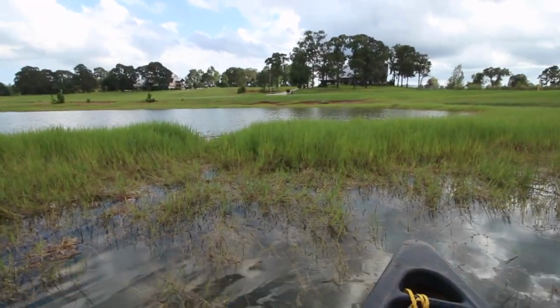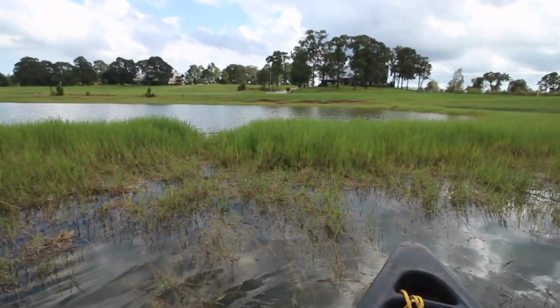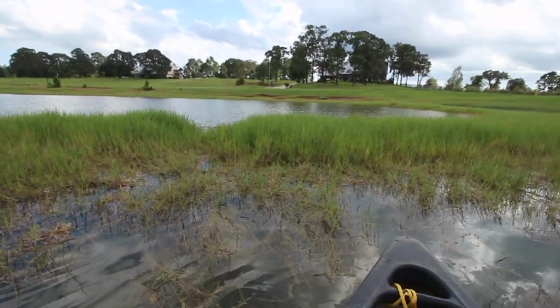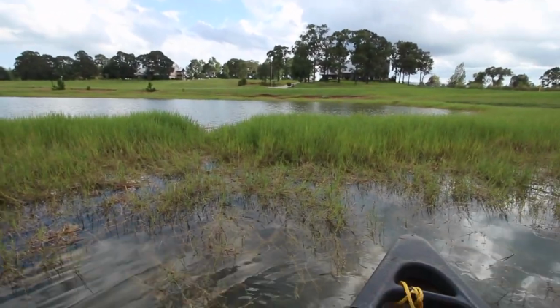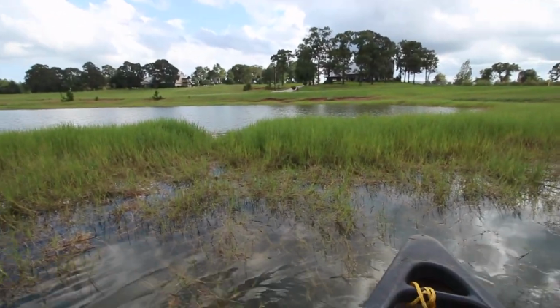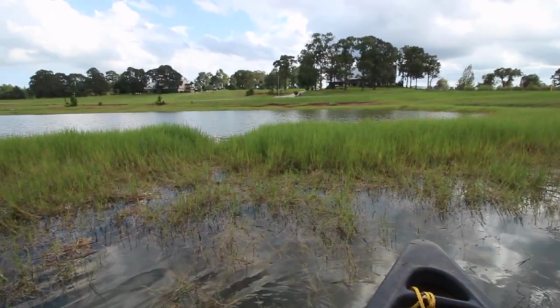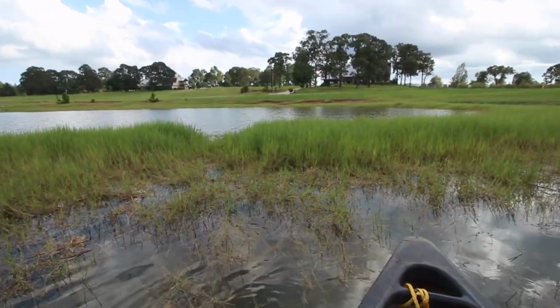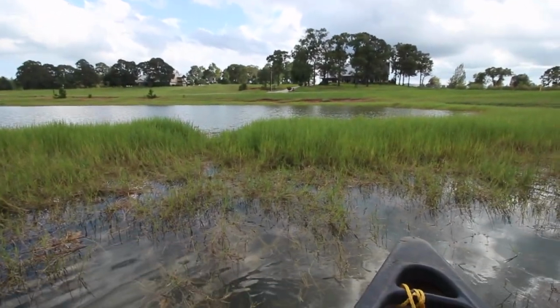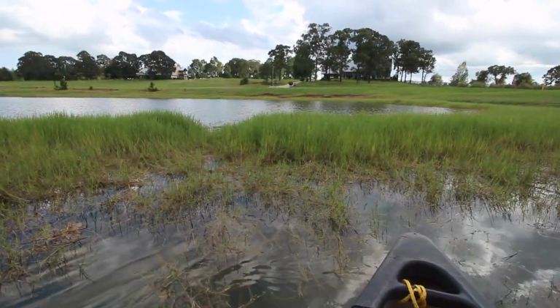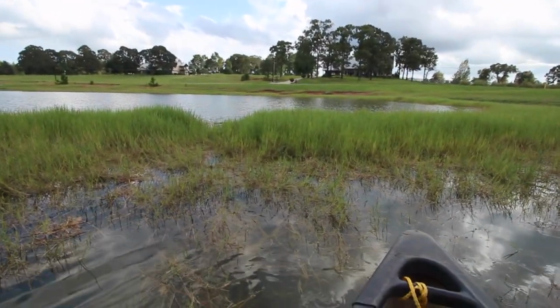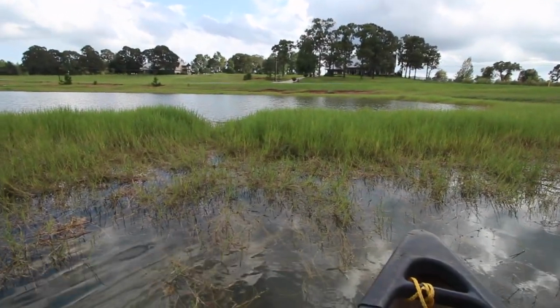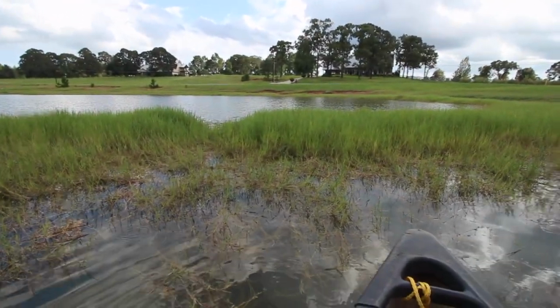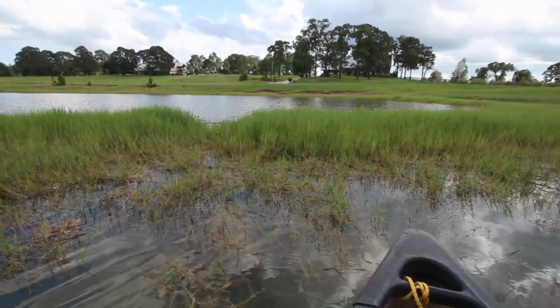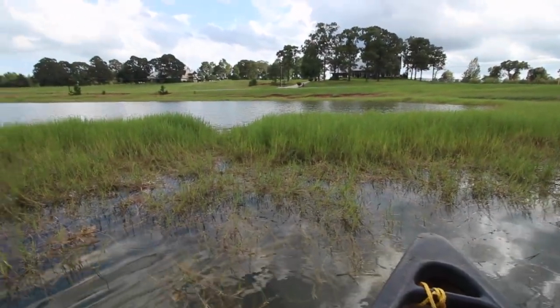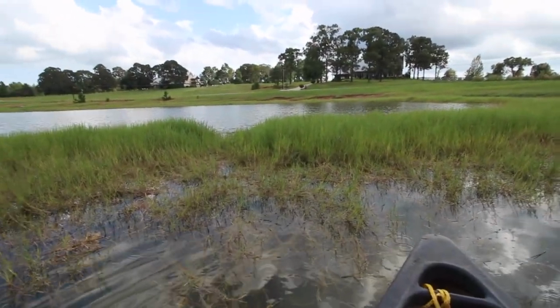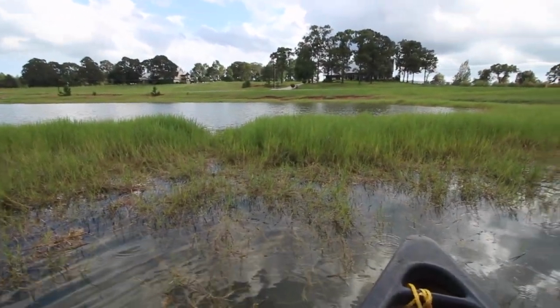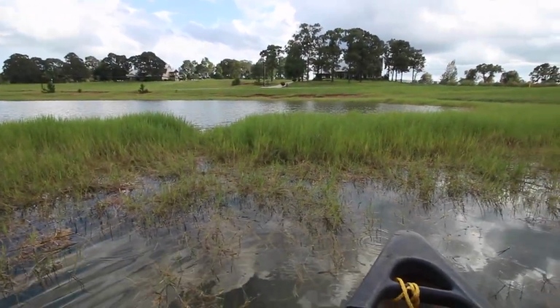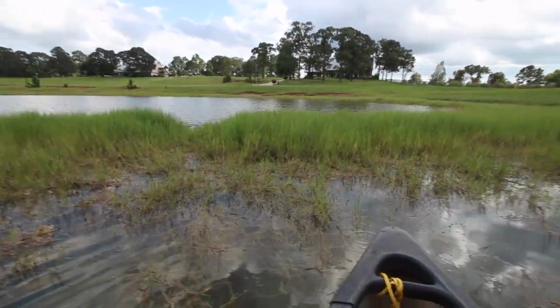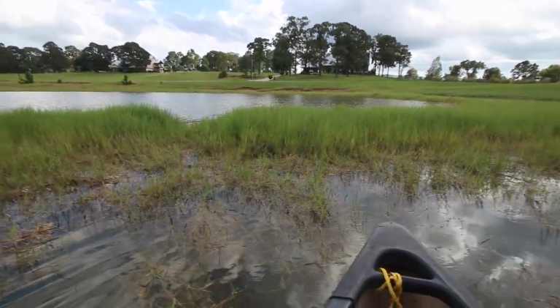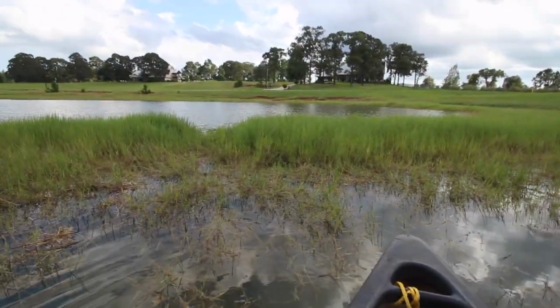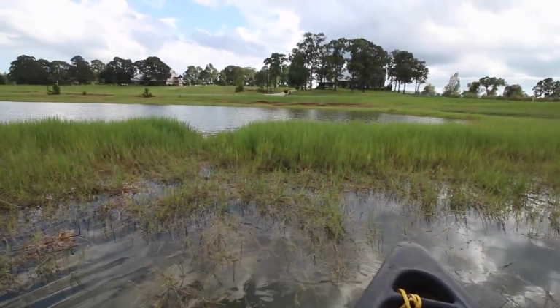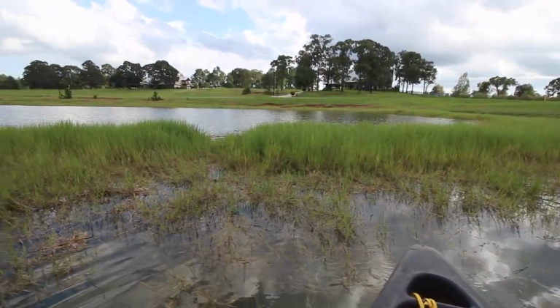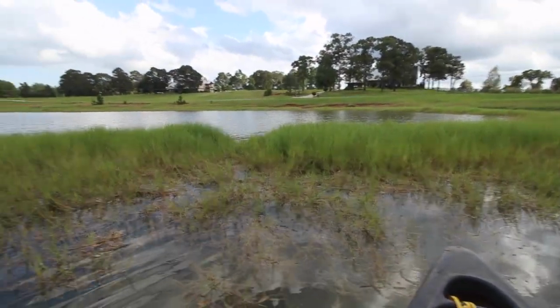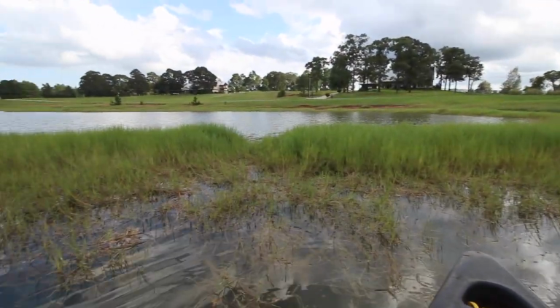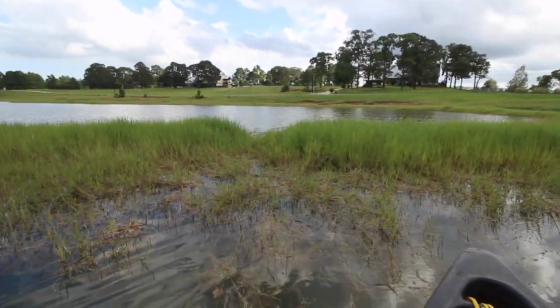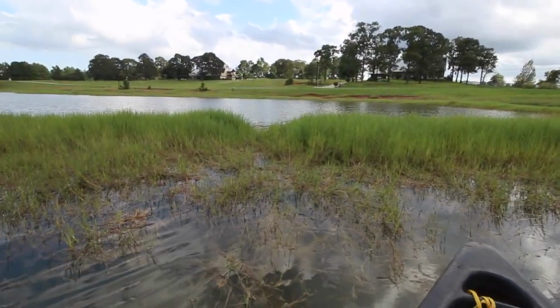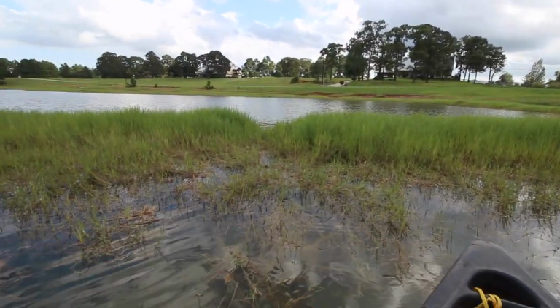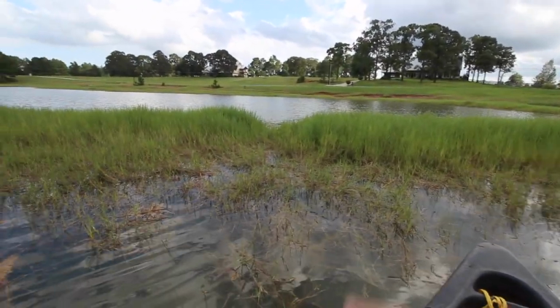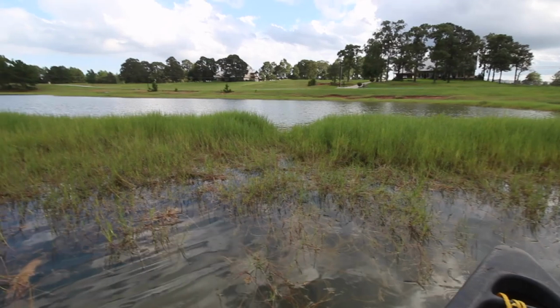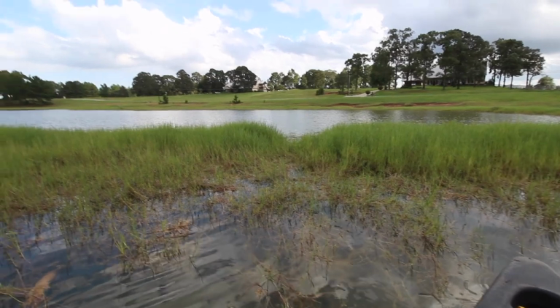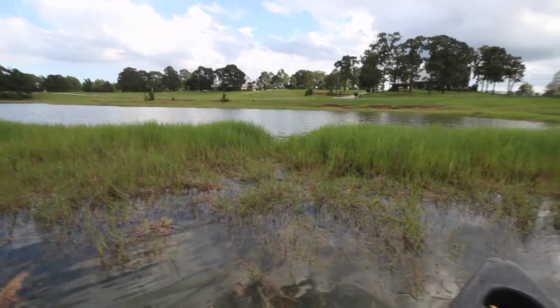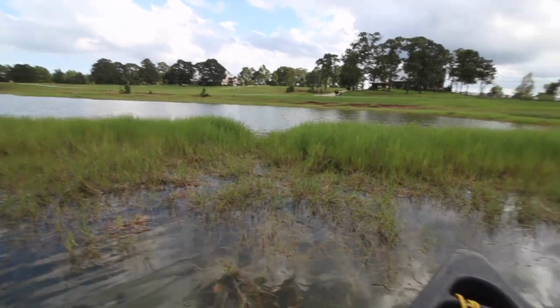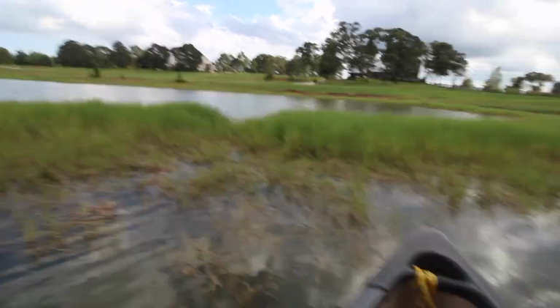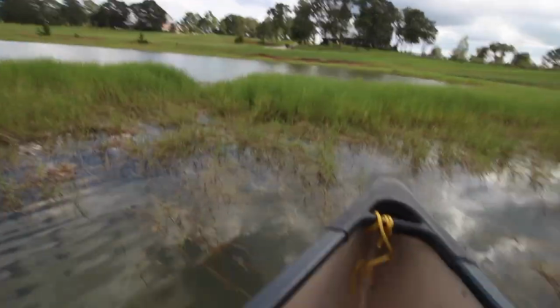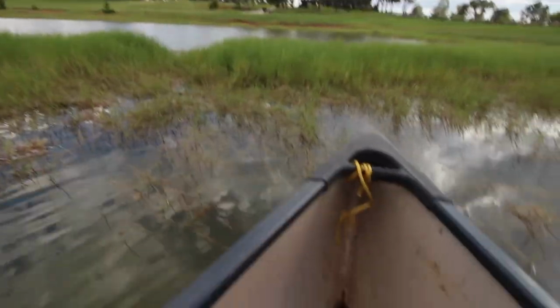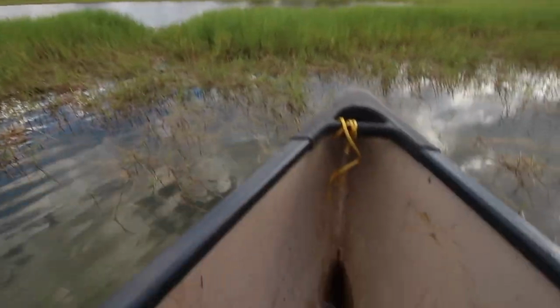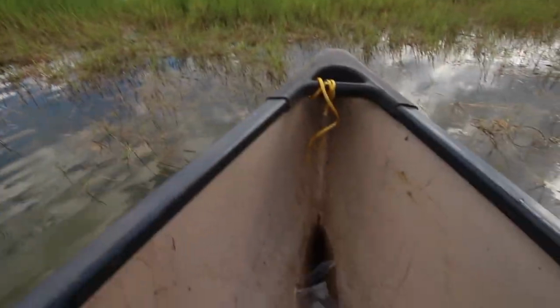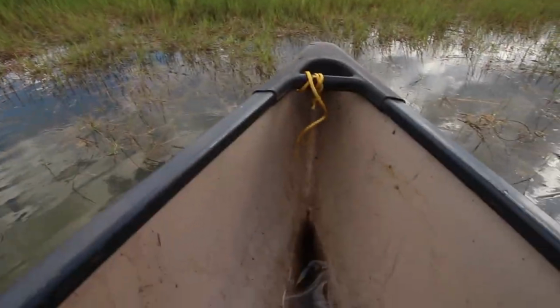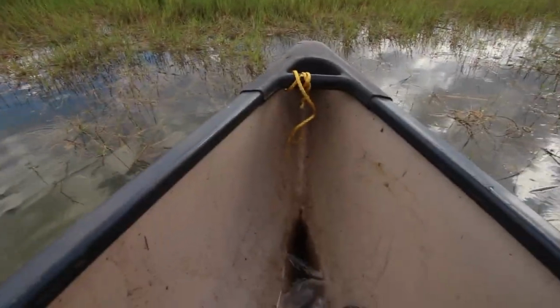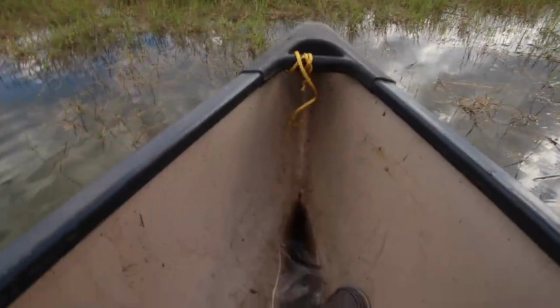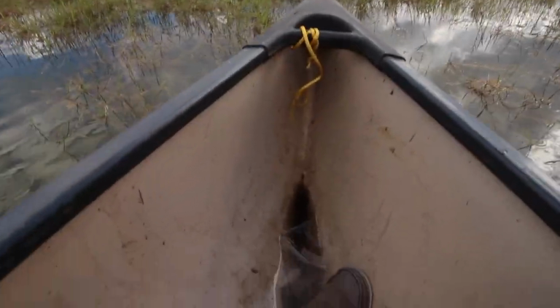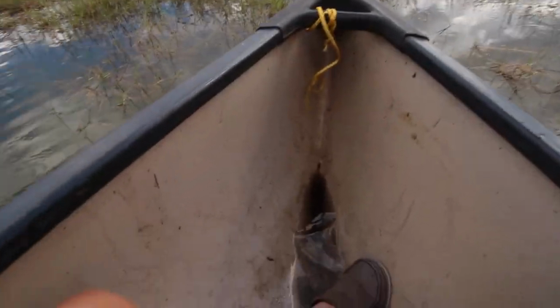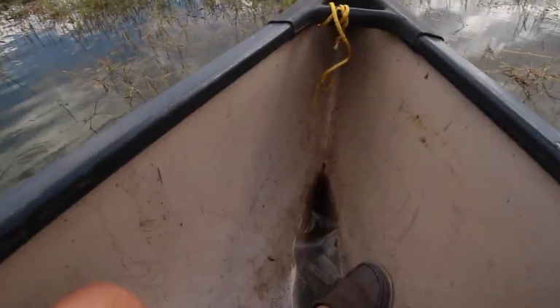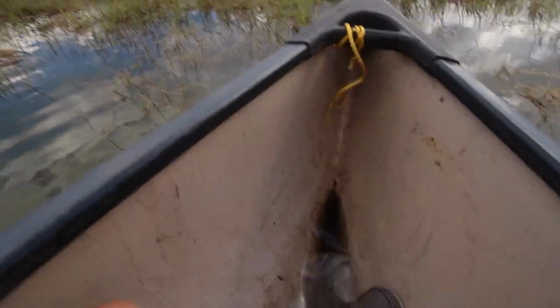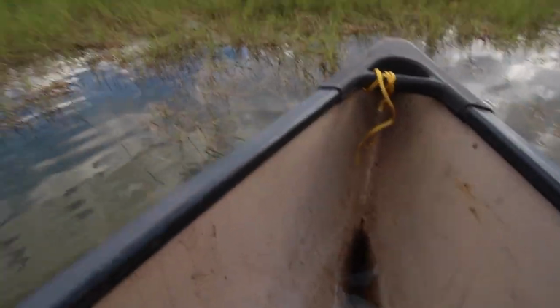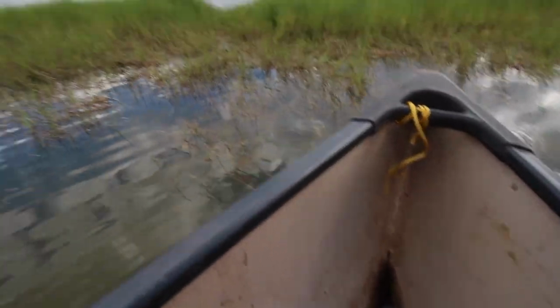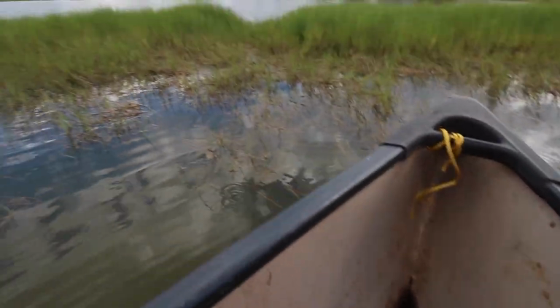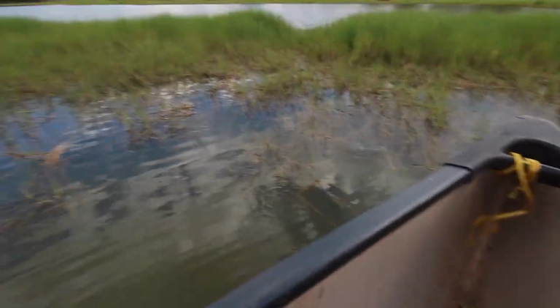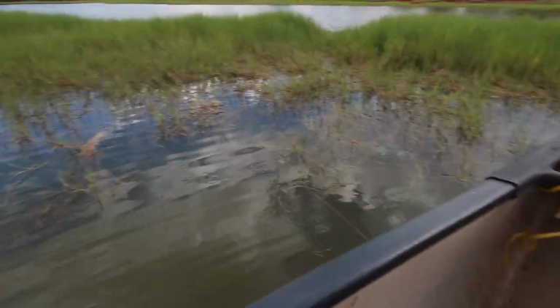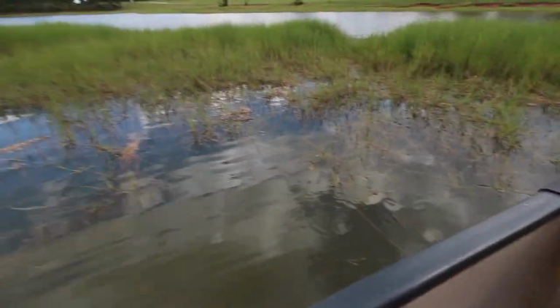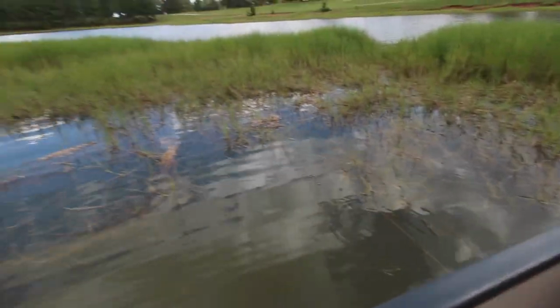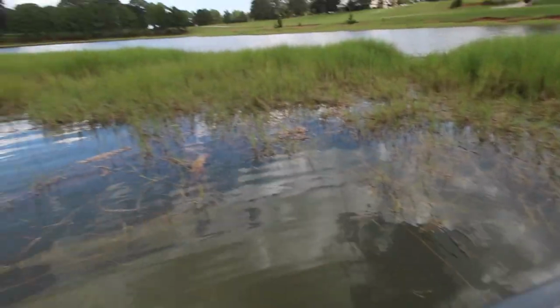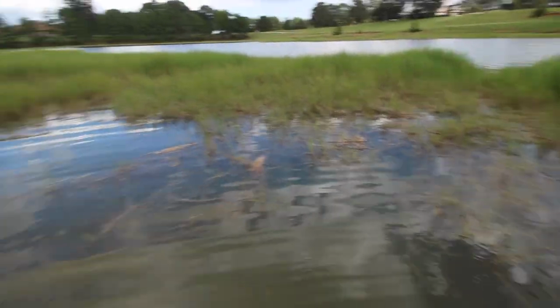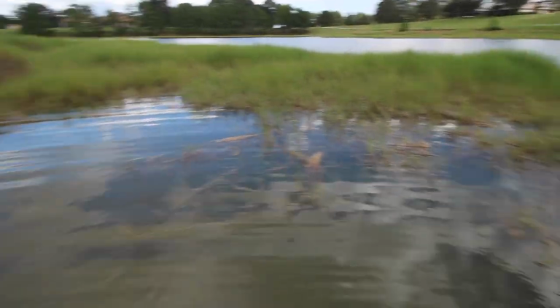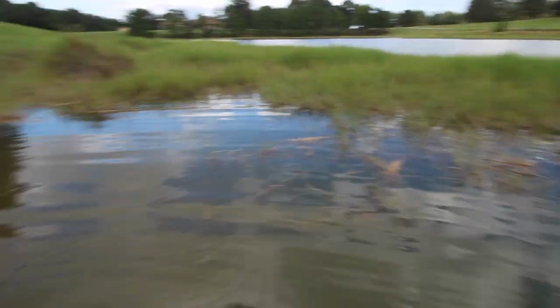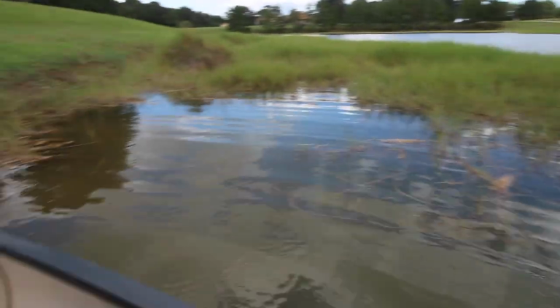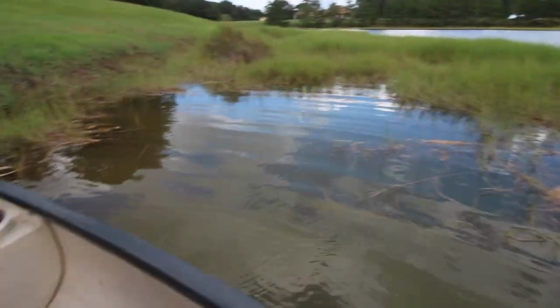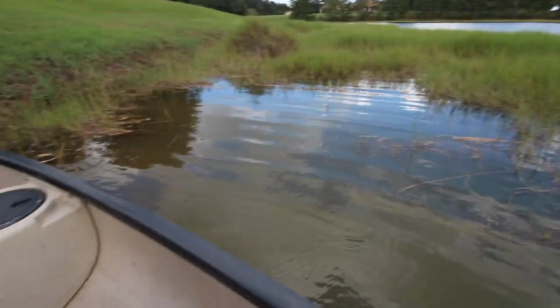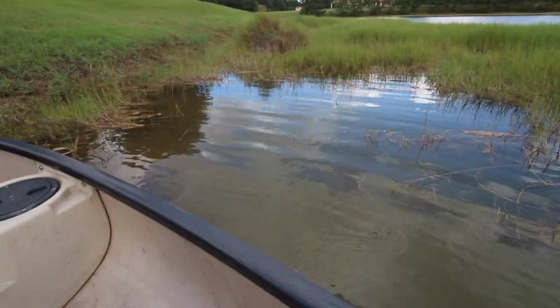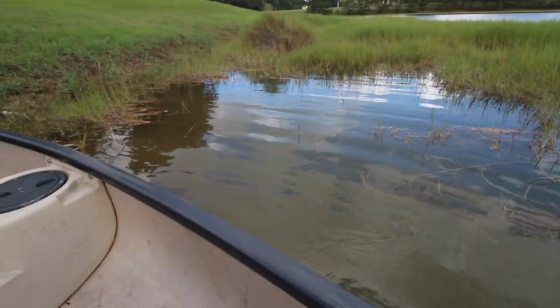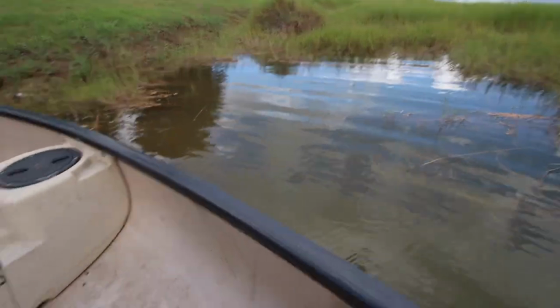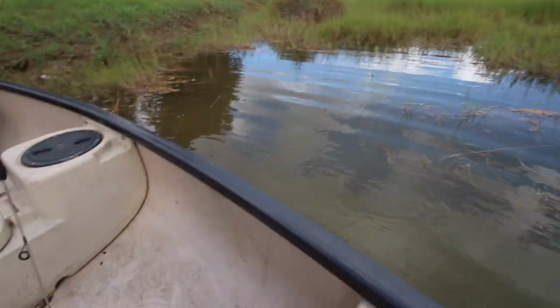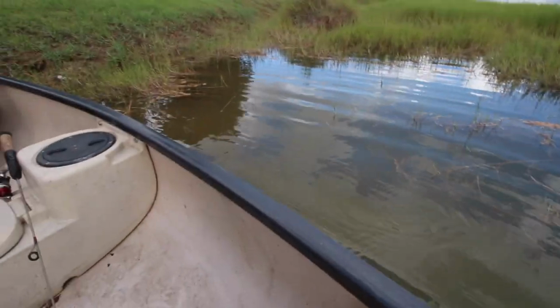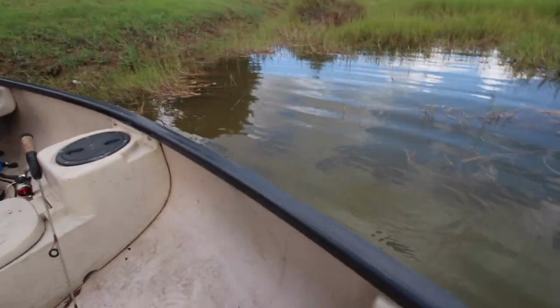It's gonna be very comical to see us get through this, but you guys sadly won't get to see that because I have to paddle, and holding a camera and paddling is a terrible idea.